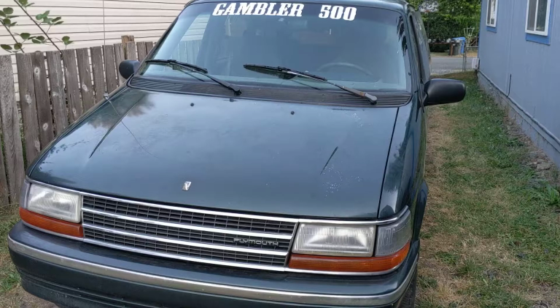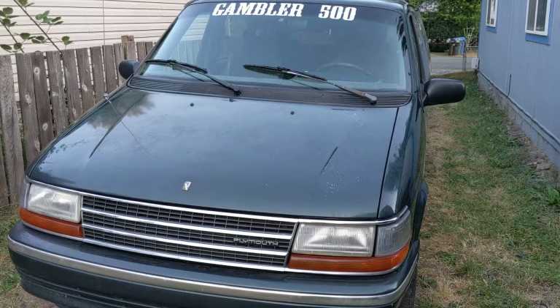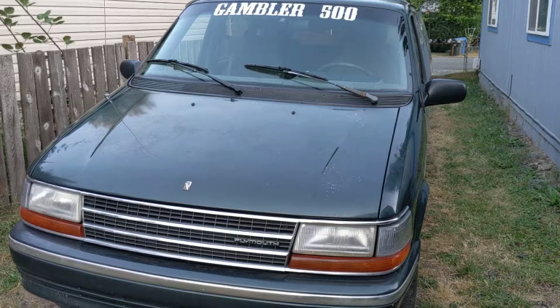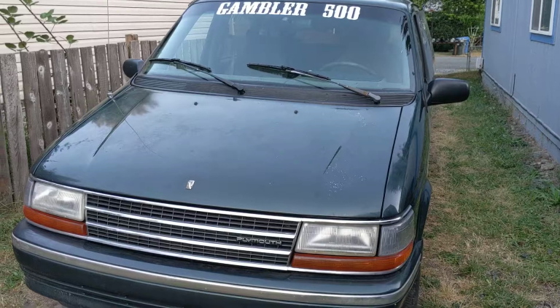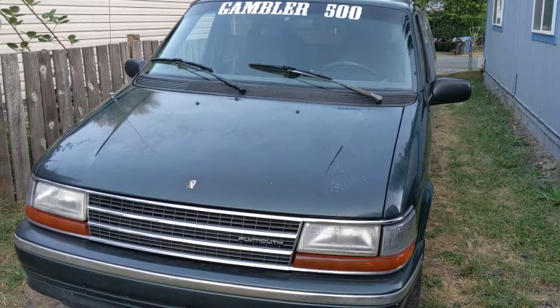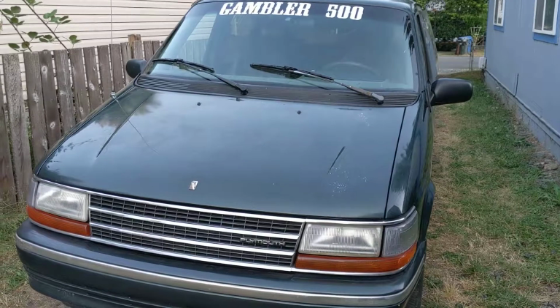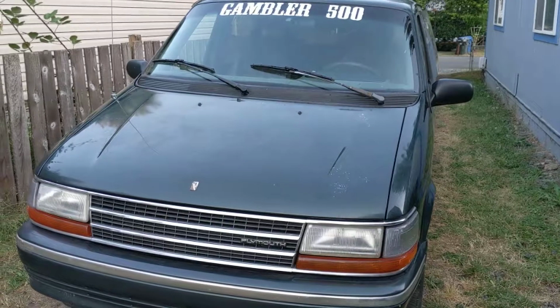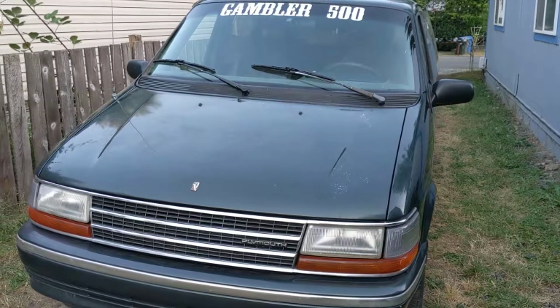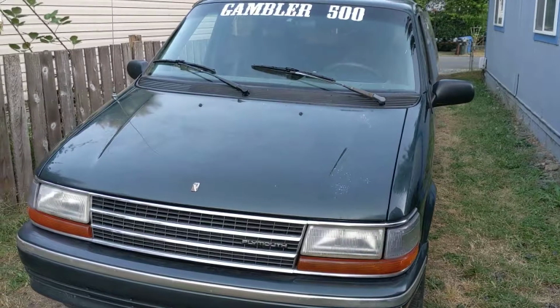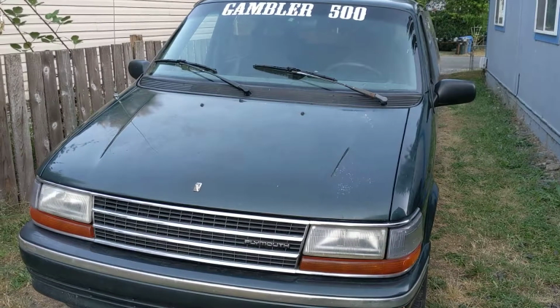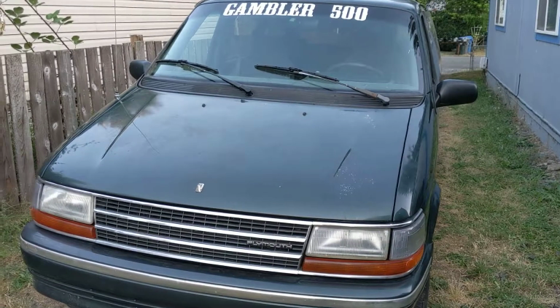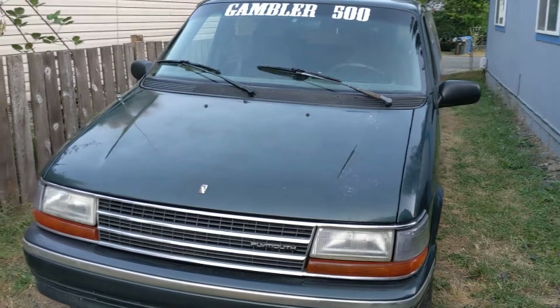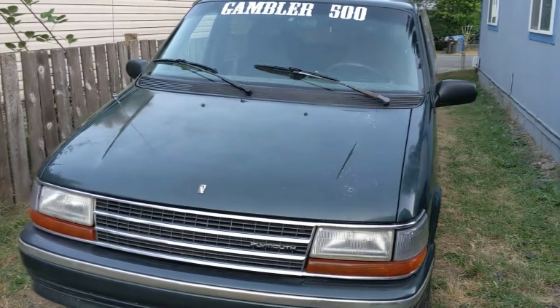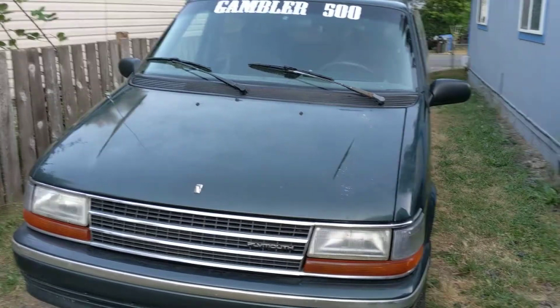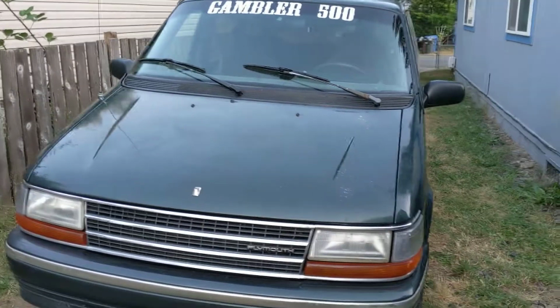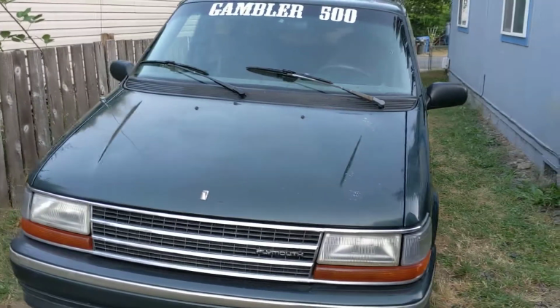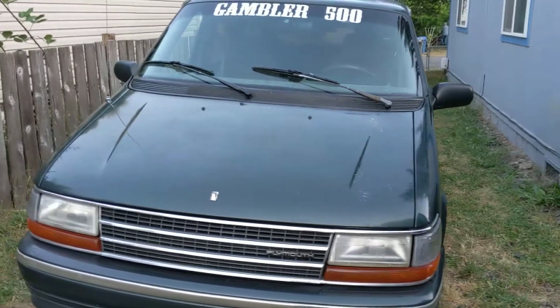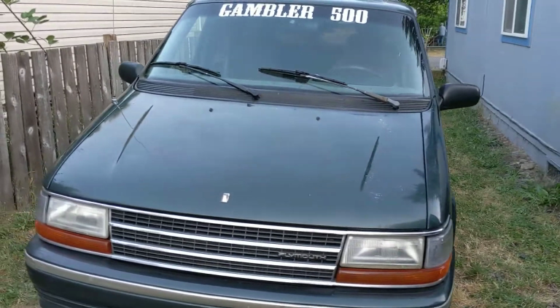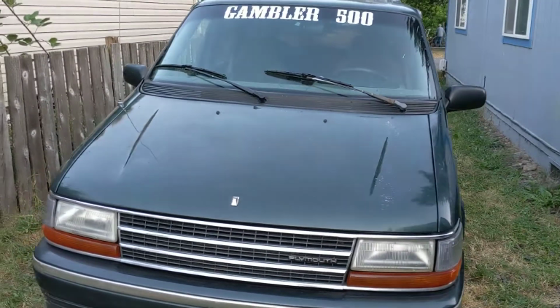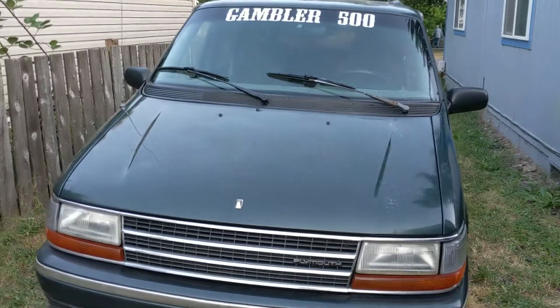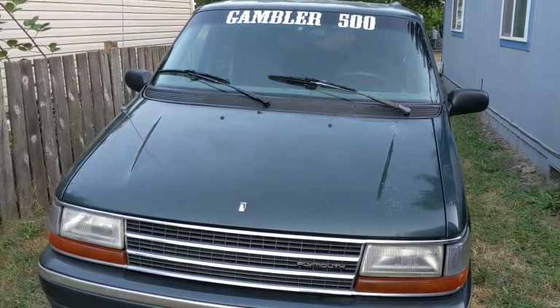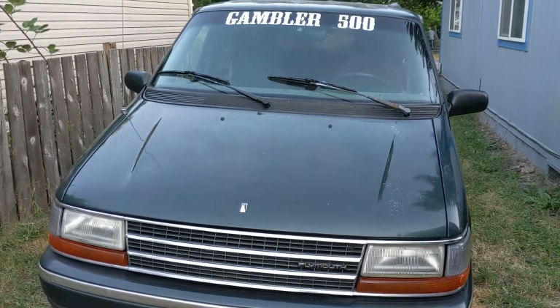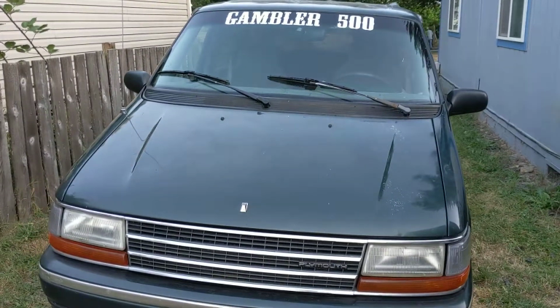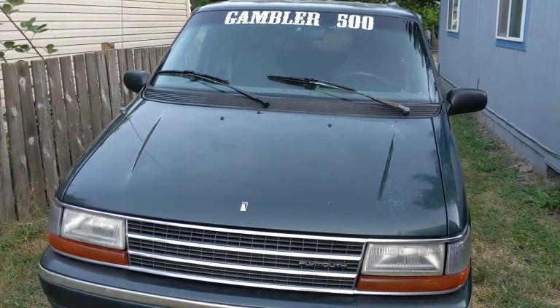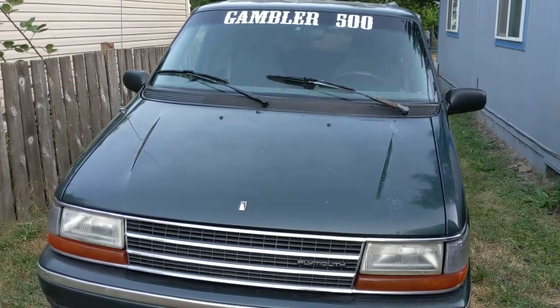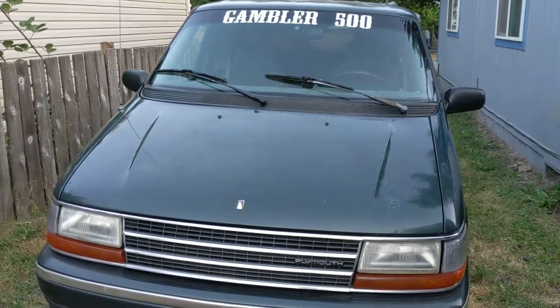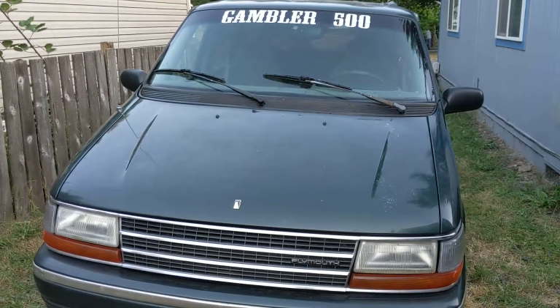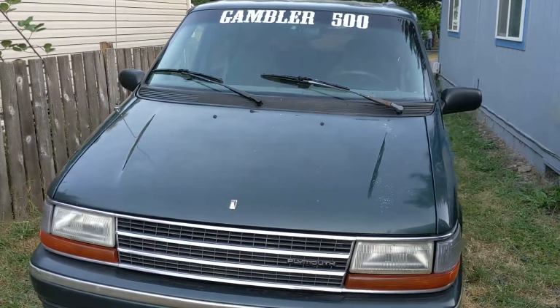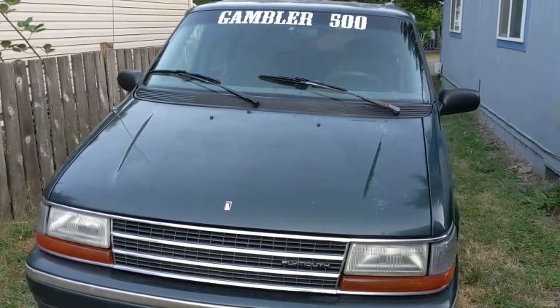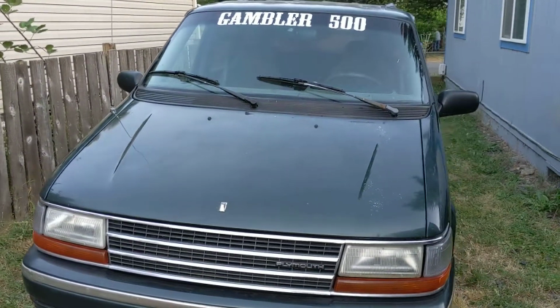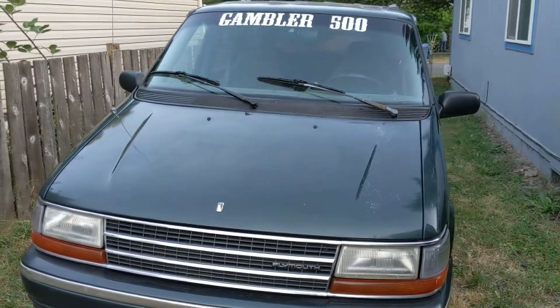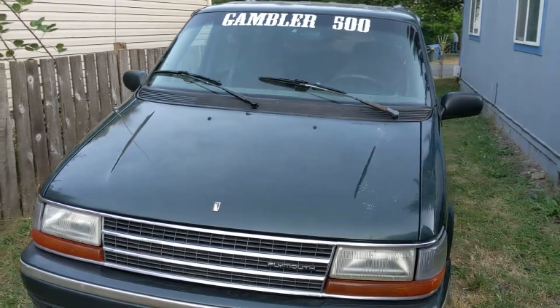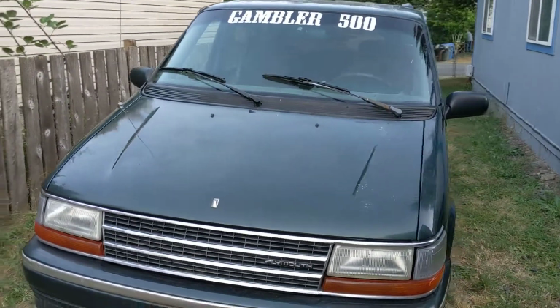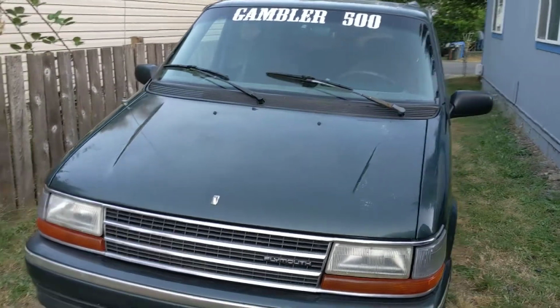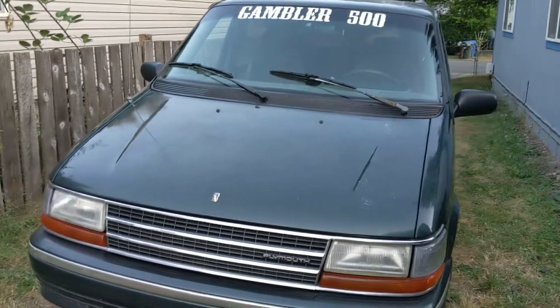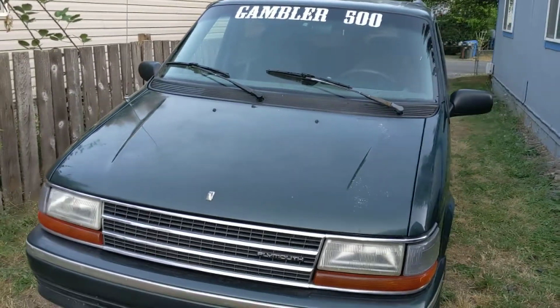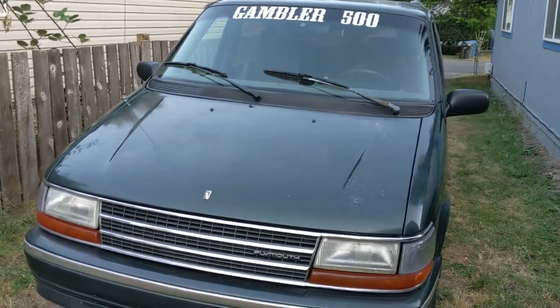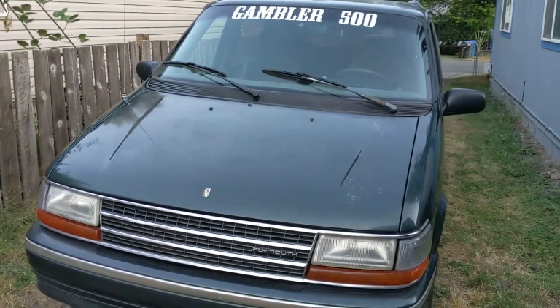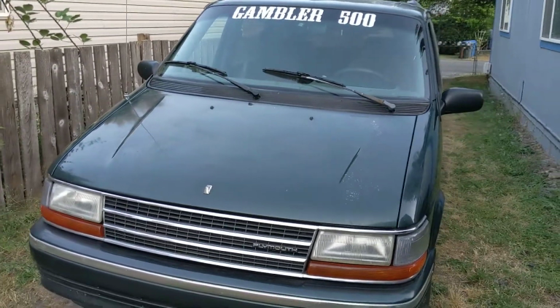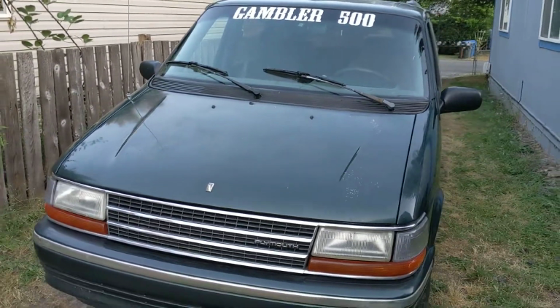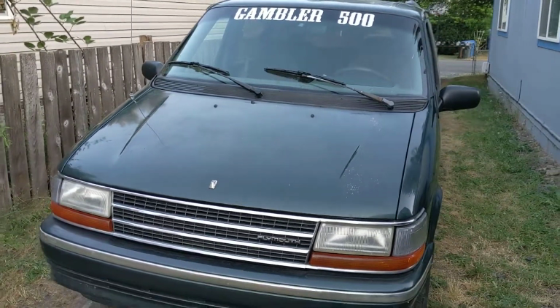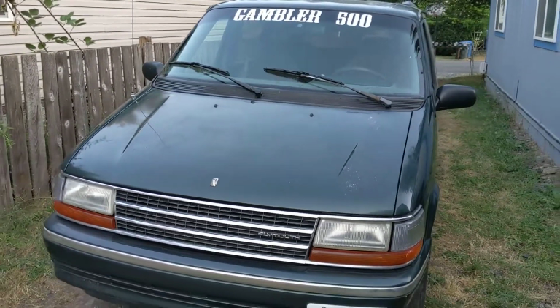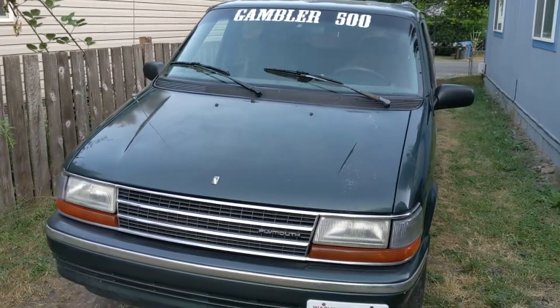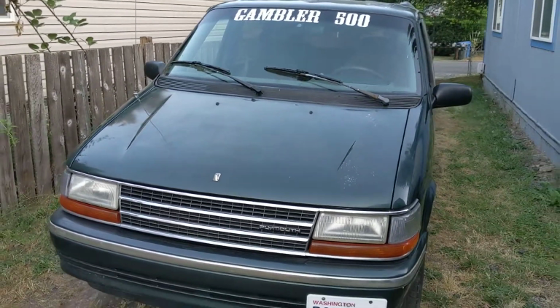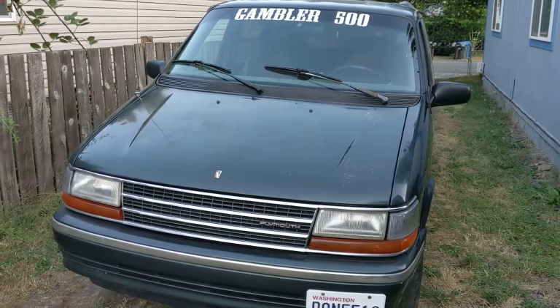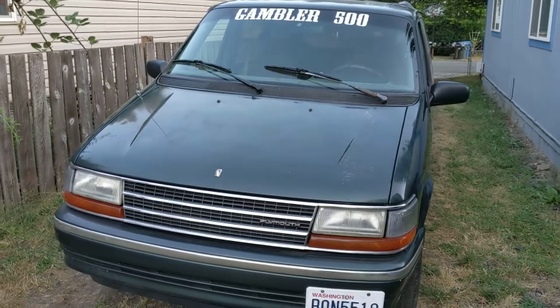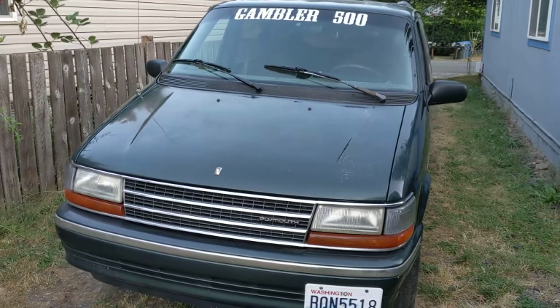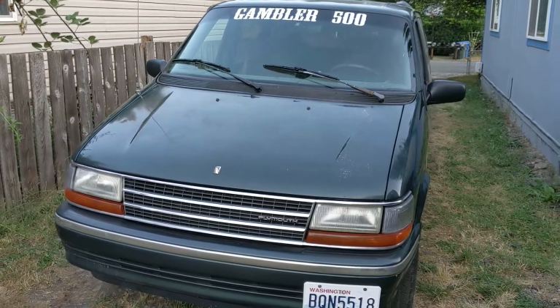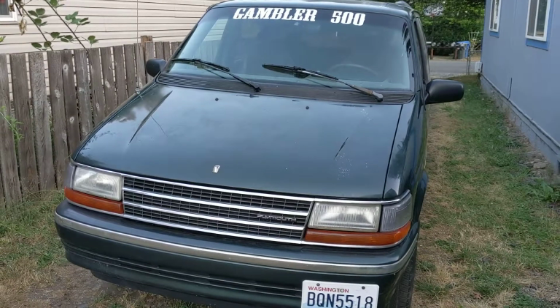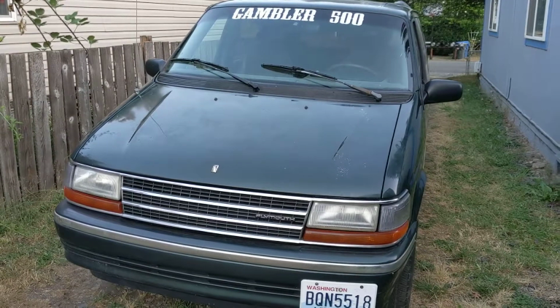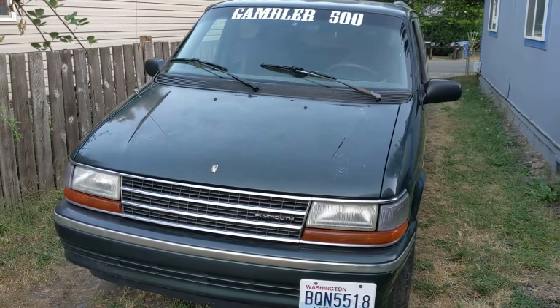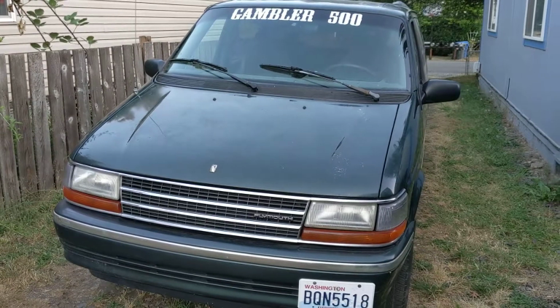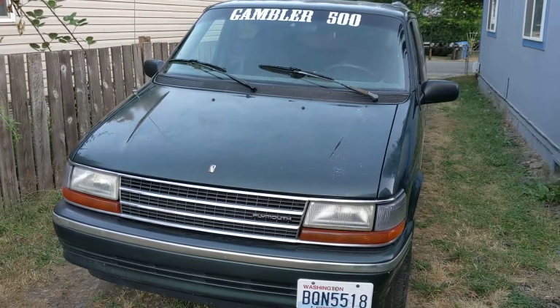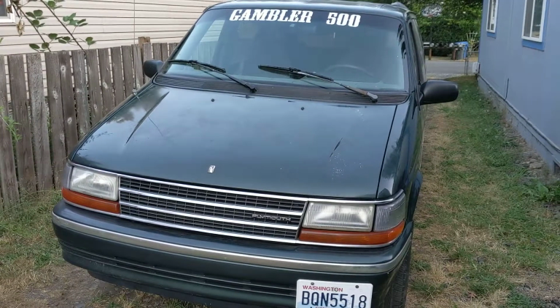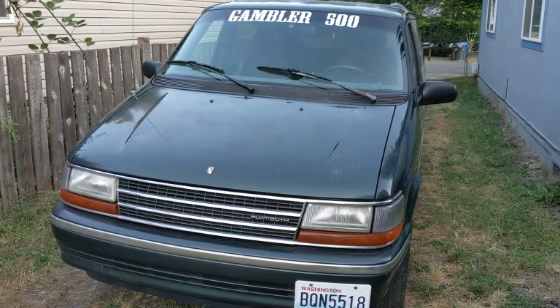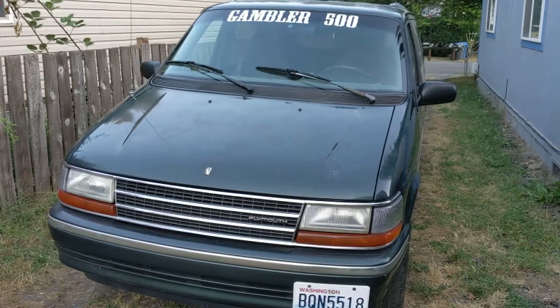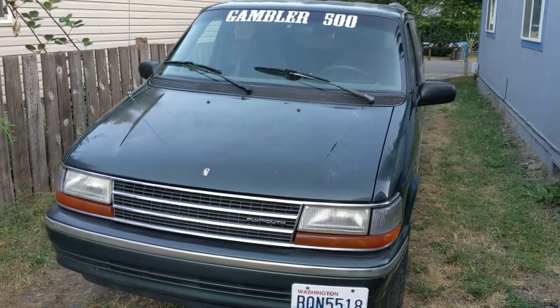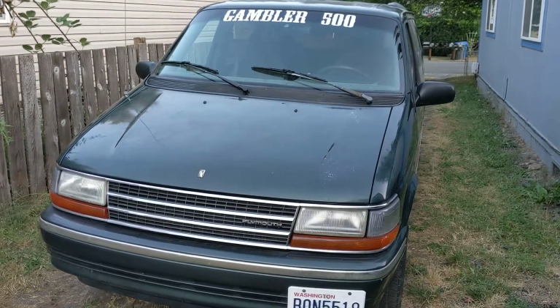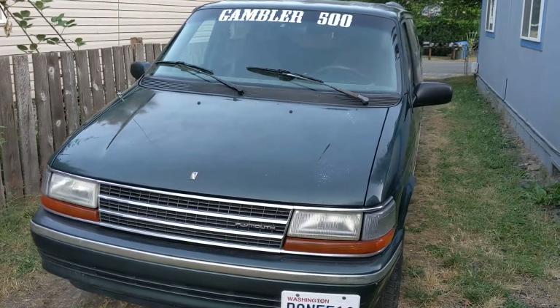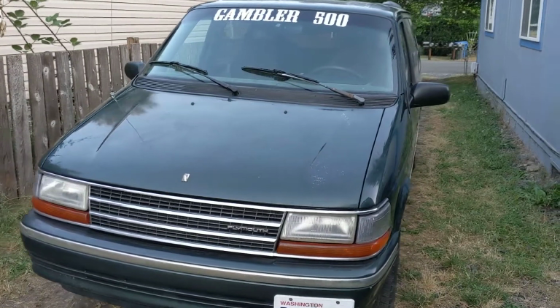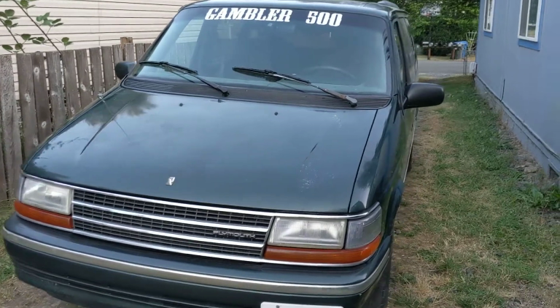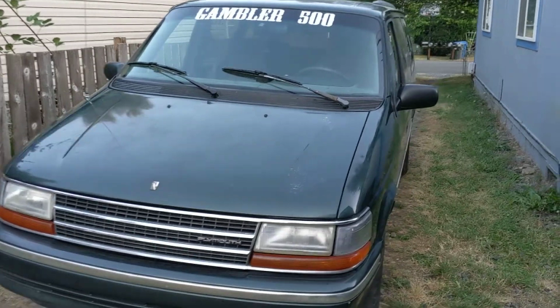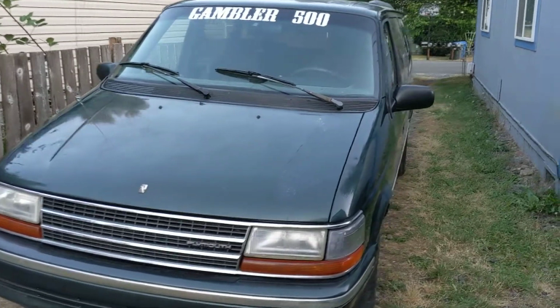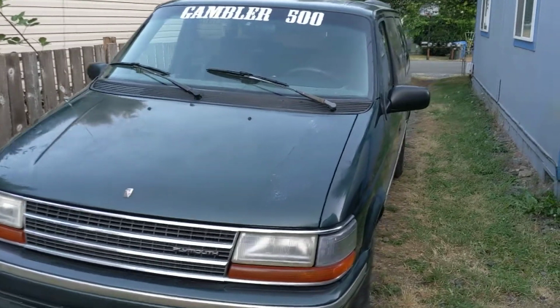Here it is, my 93 Grand Voyager, a.k.a. Mr. Mom.